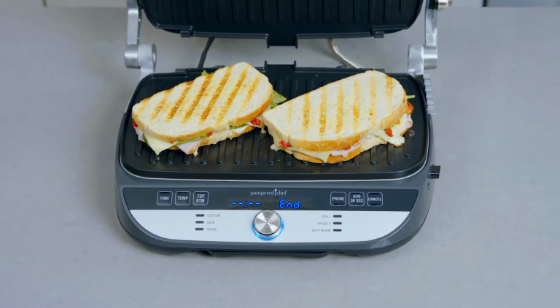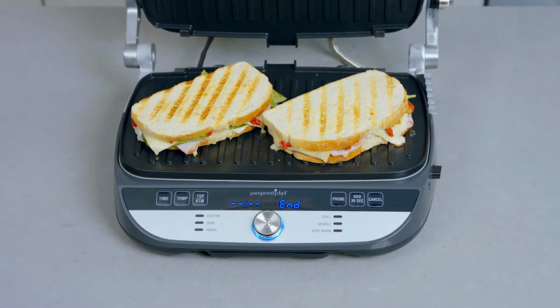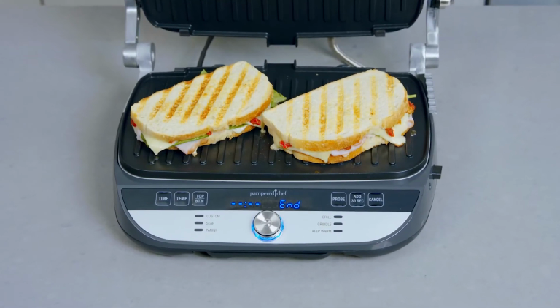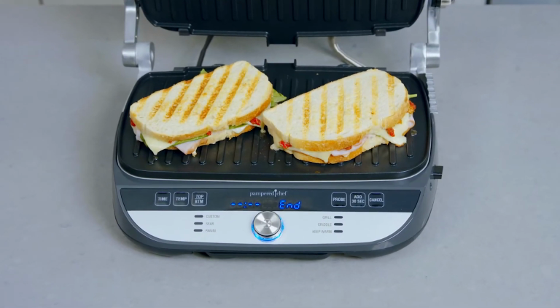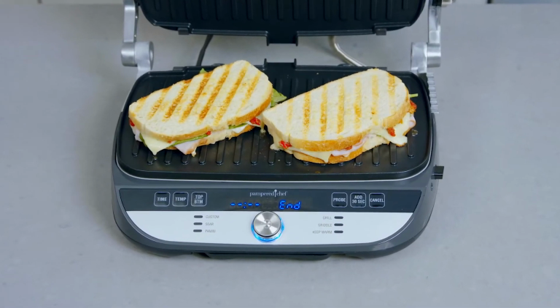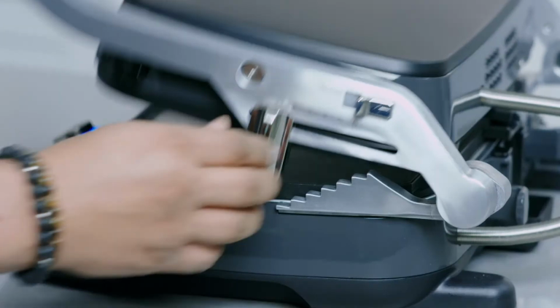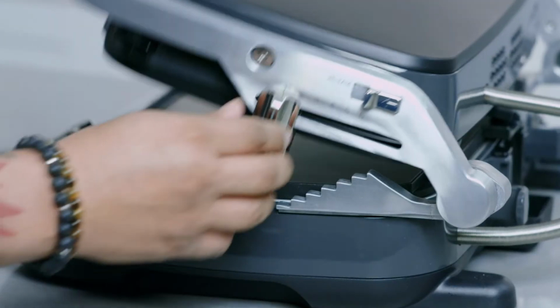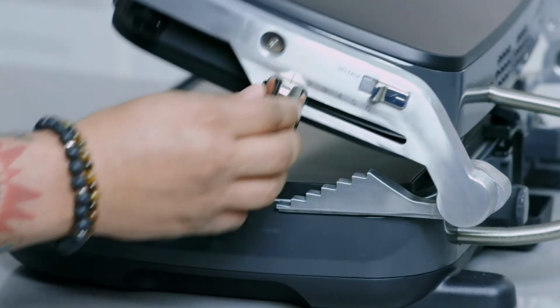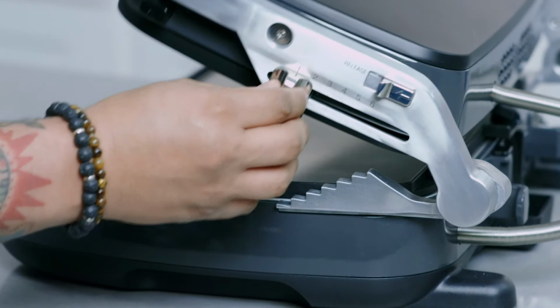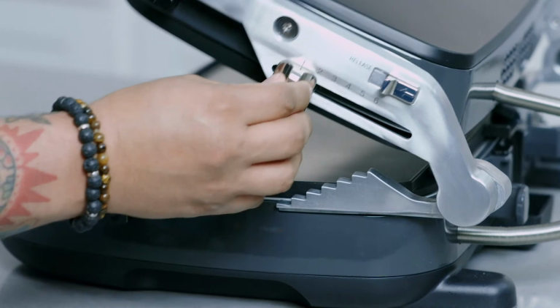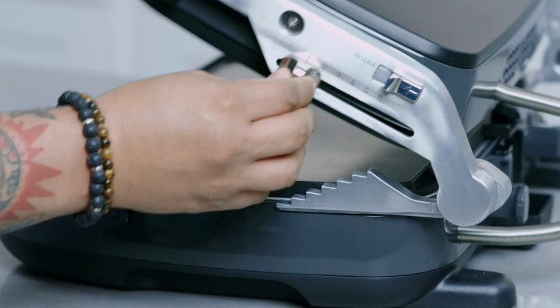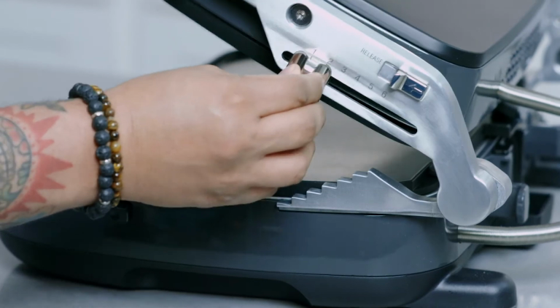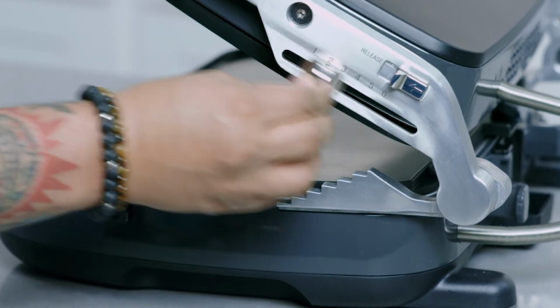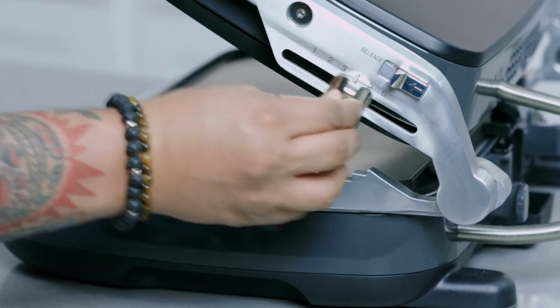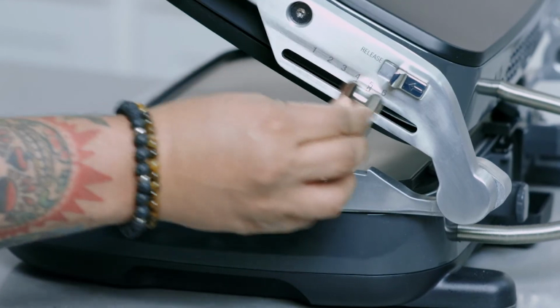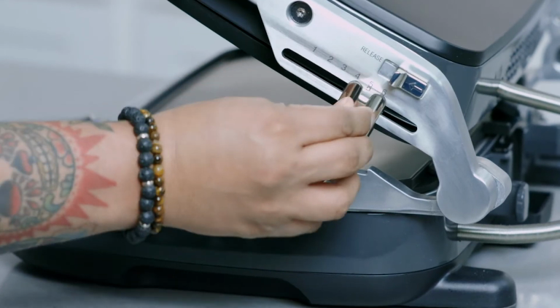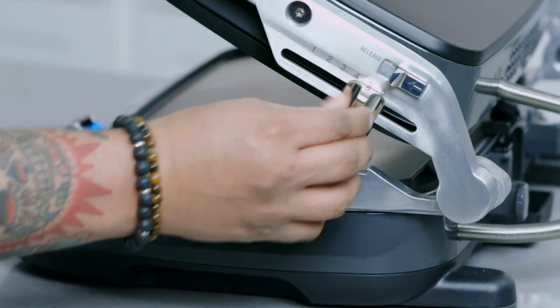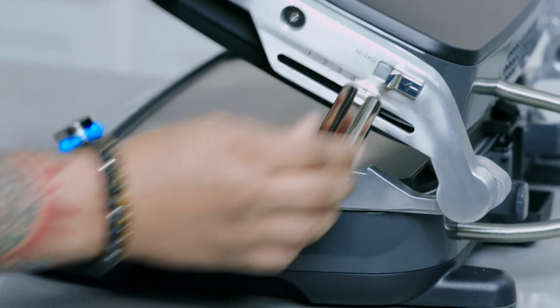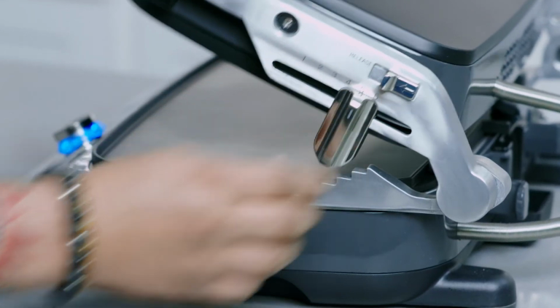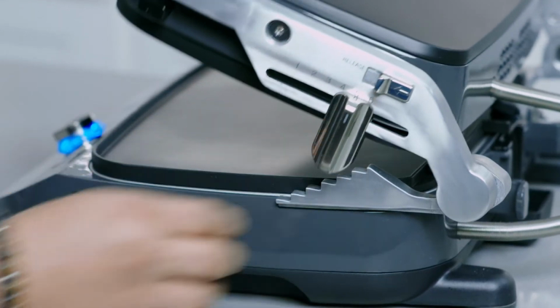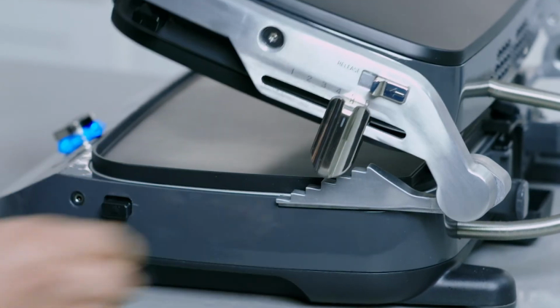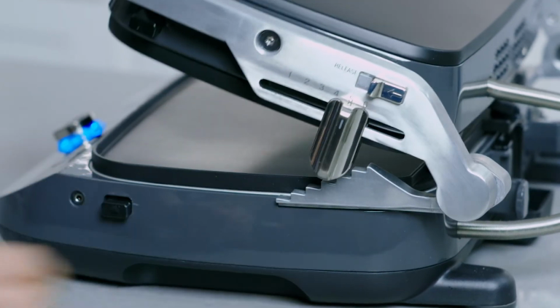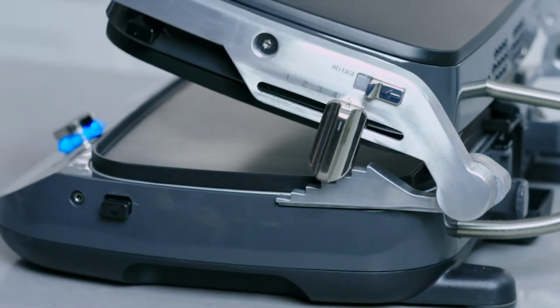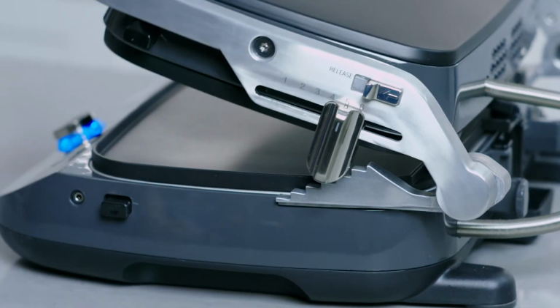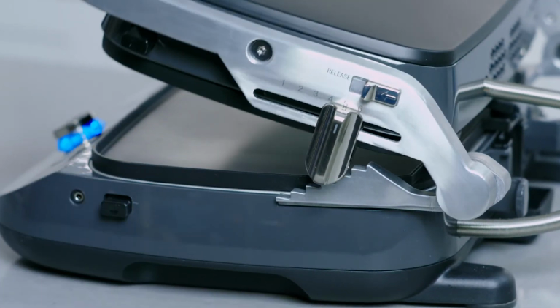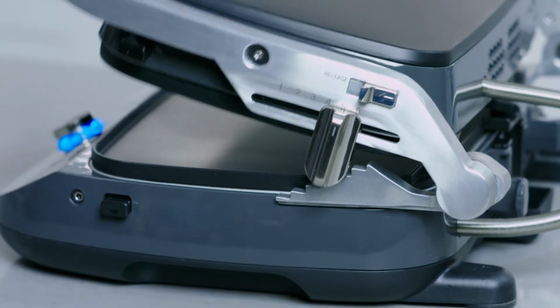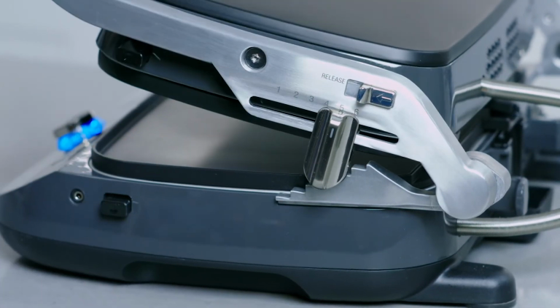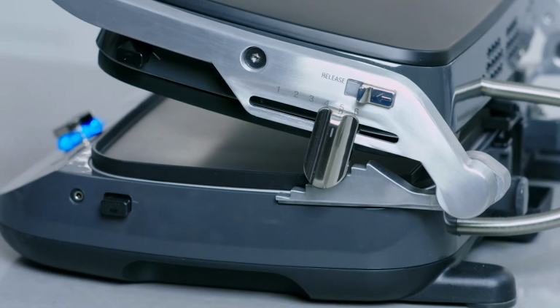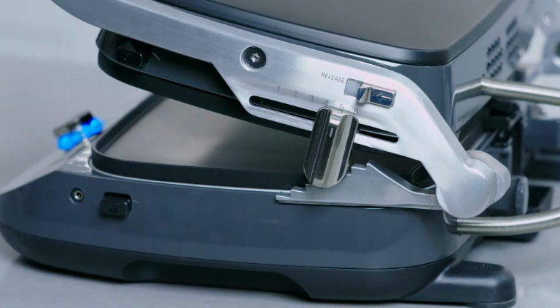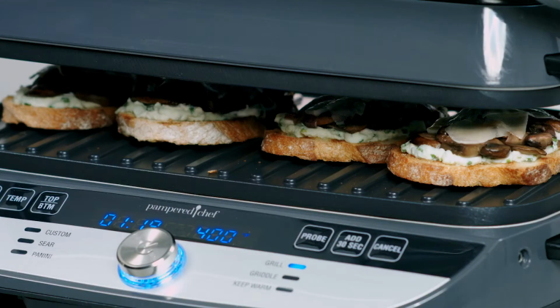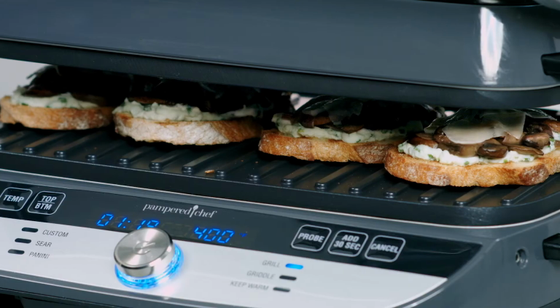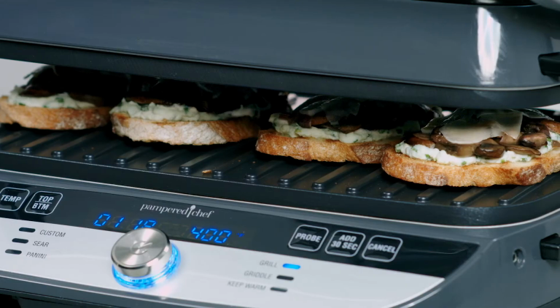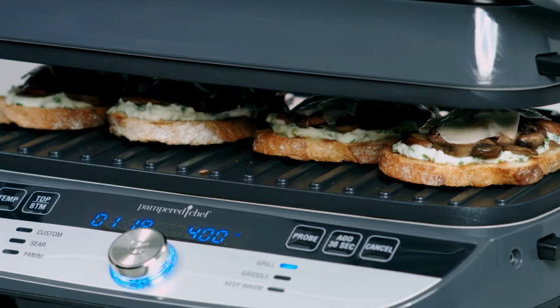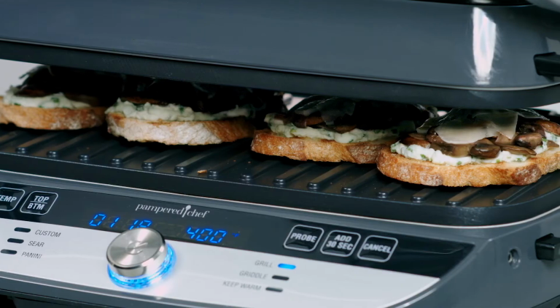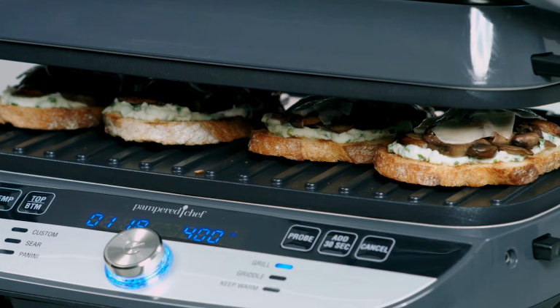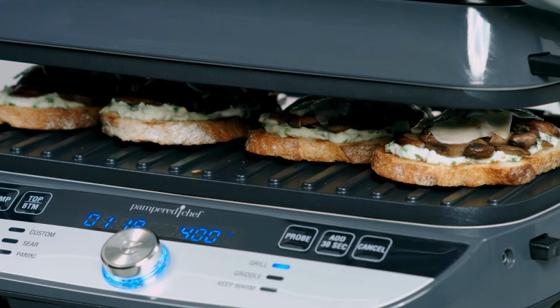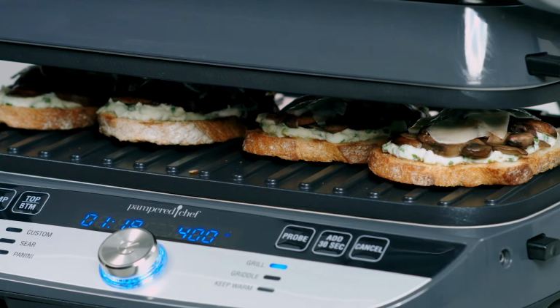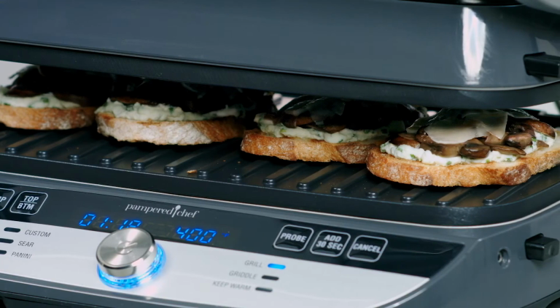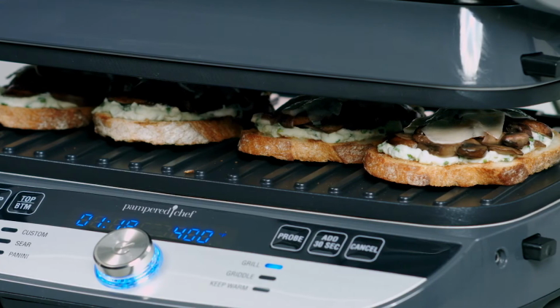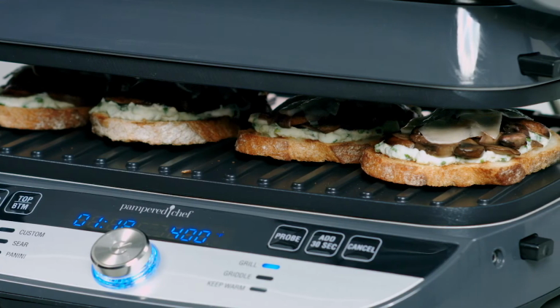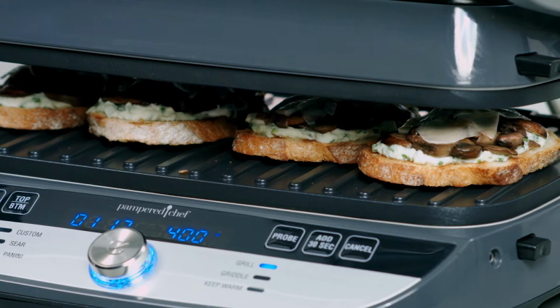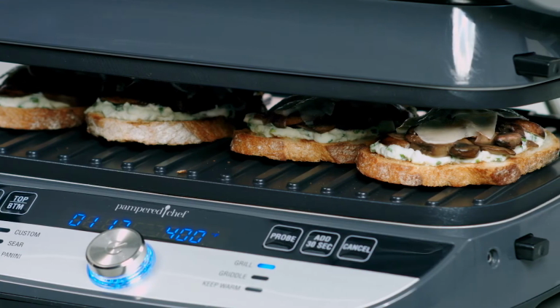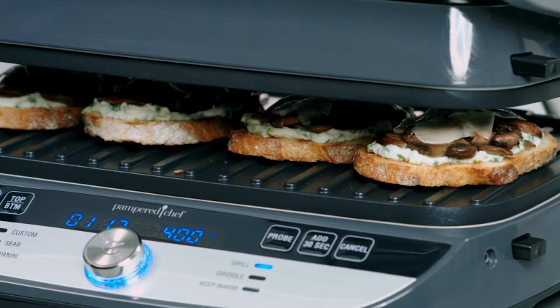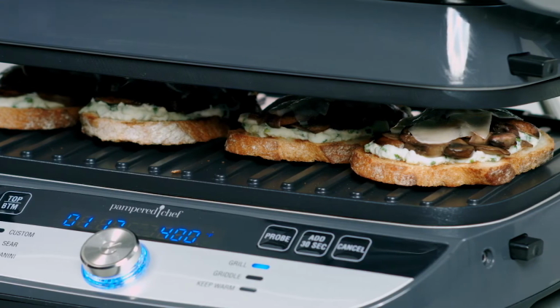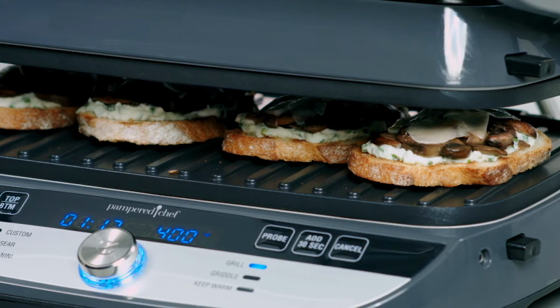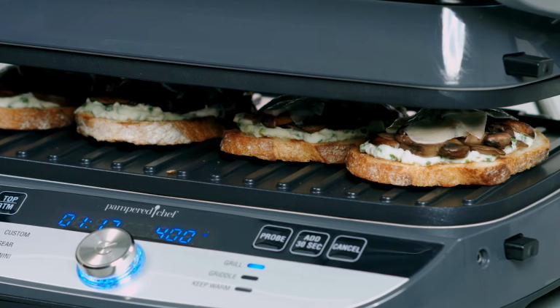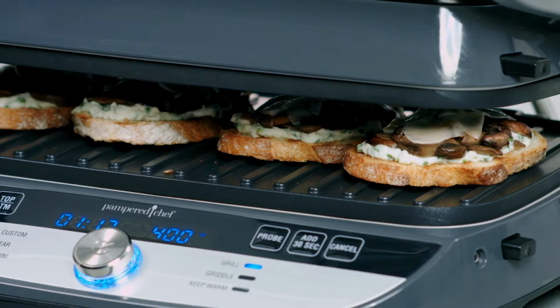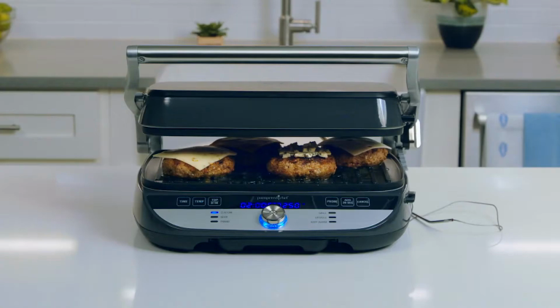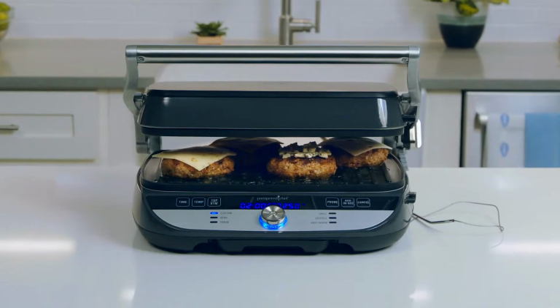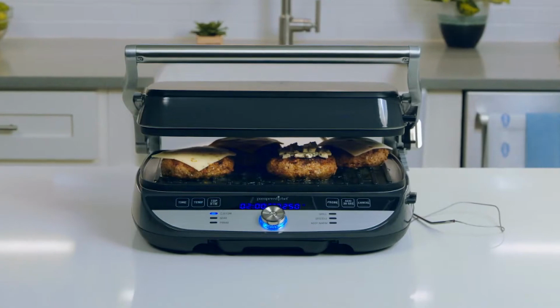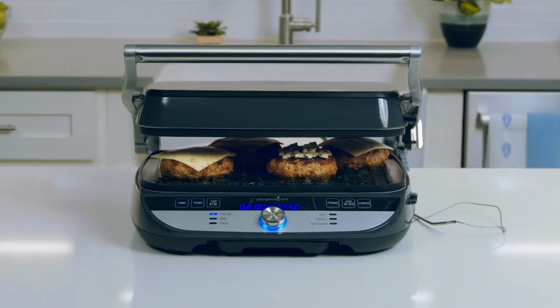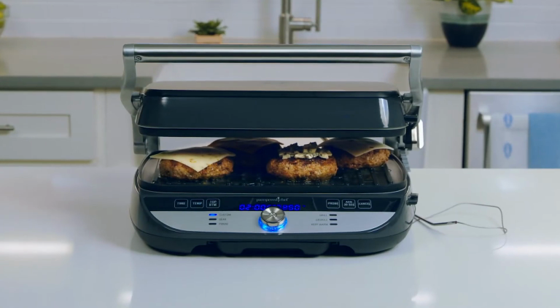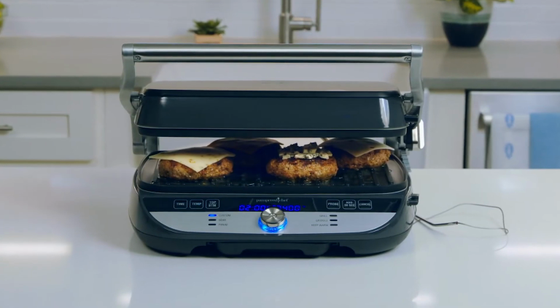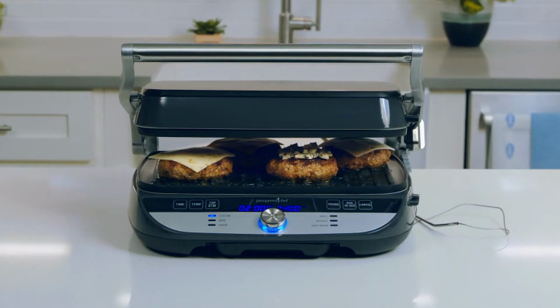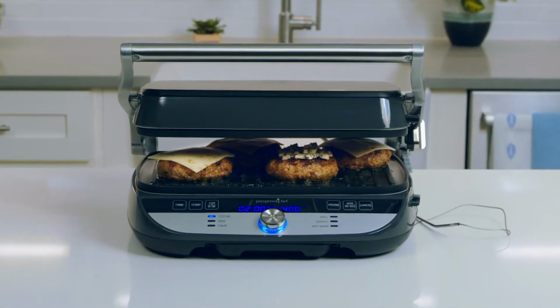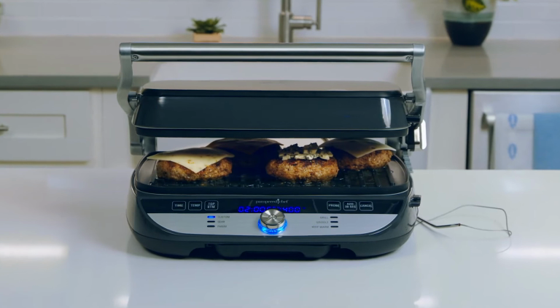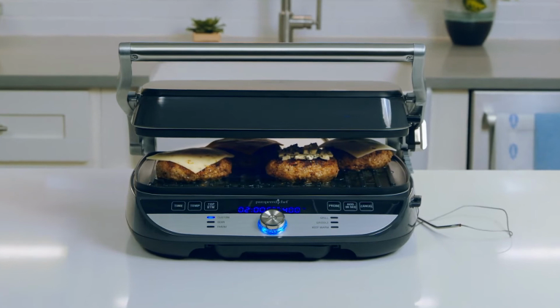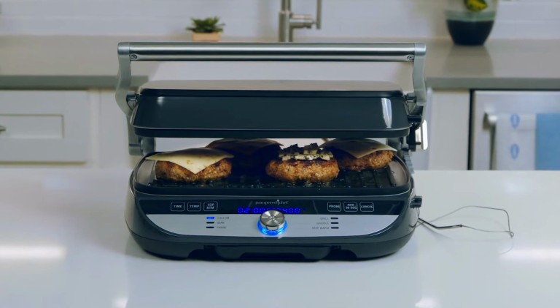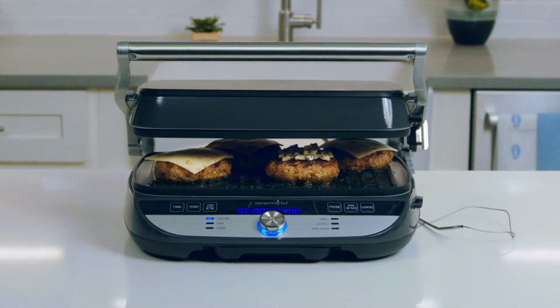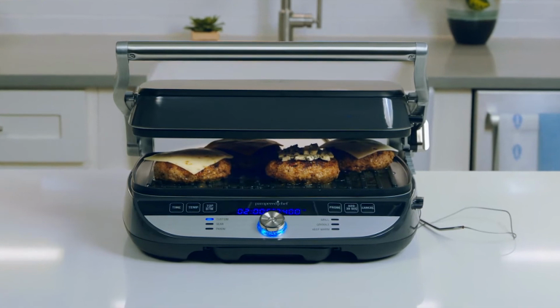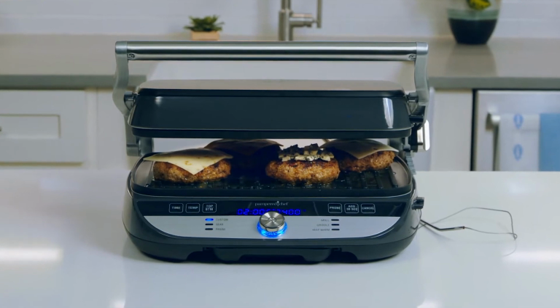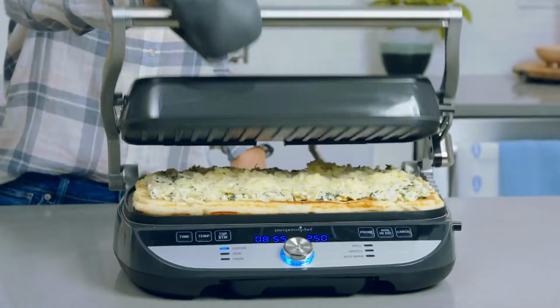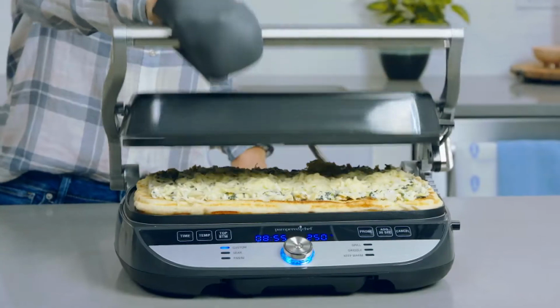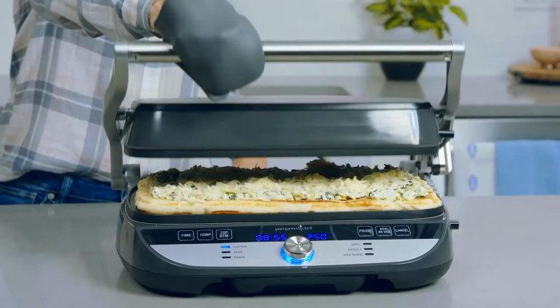The top plate can even hover over your food. It's perfect for open-faced sandwiches, cheeseburgers, and even pizzas.